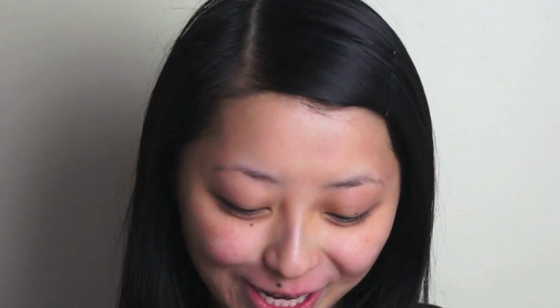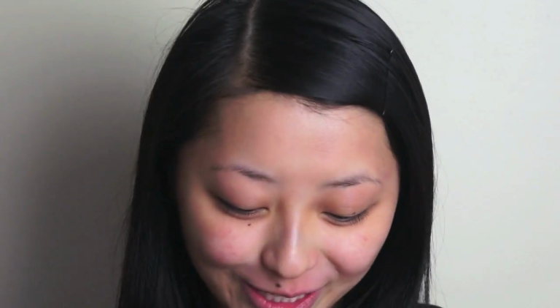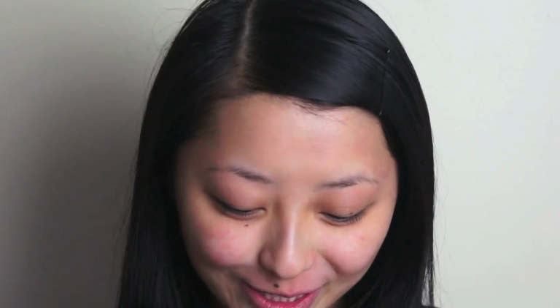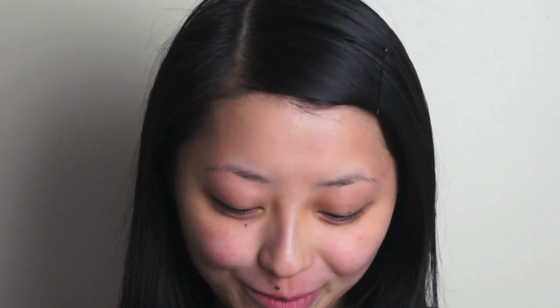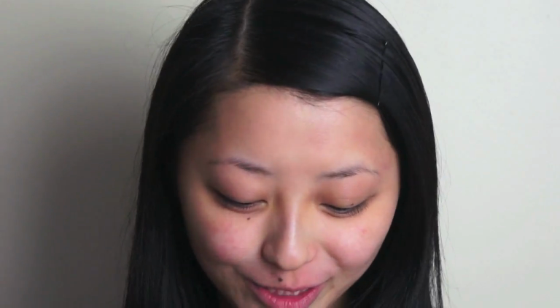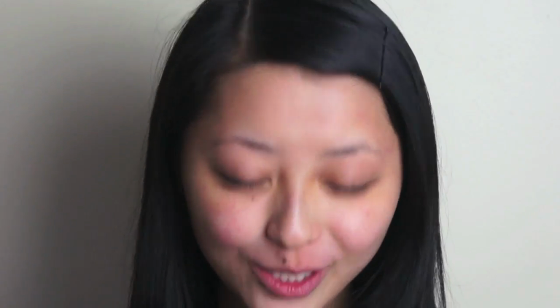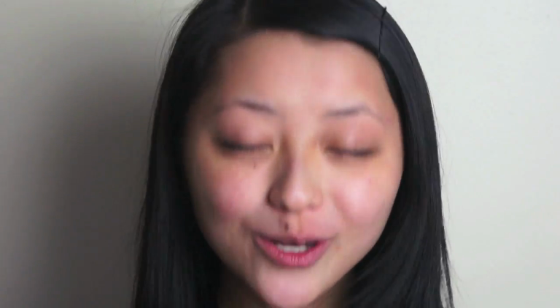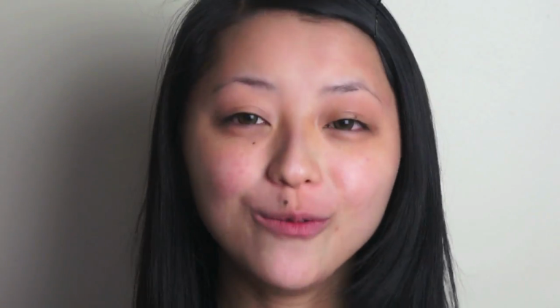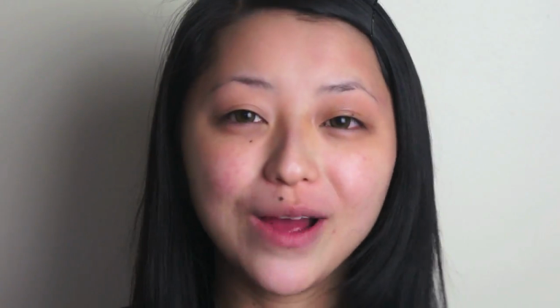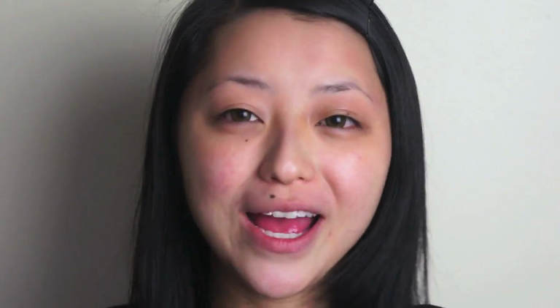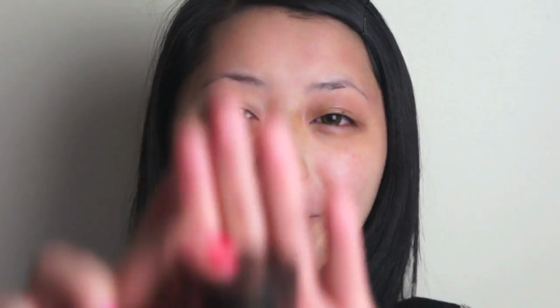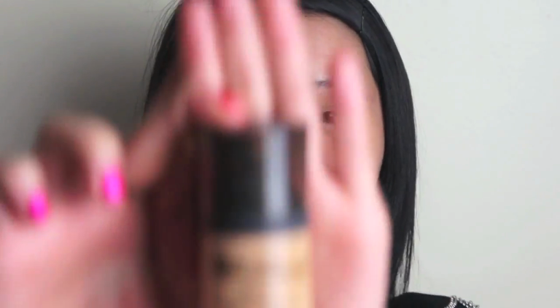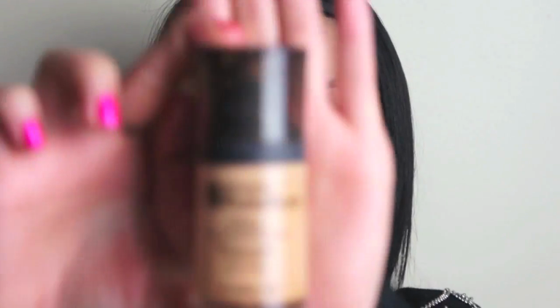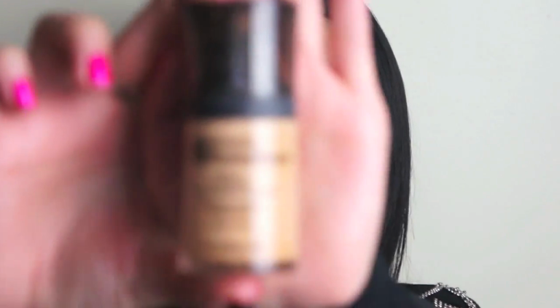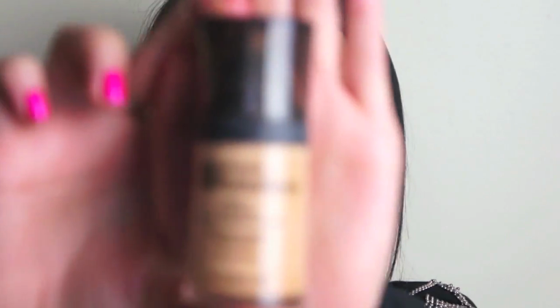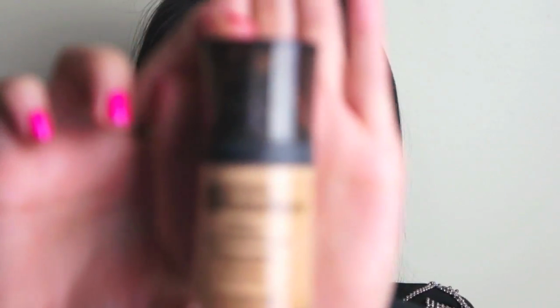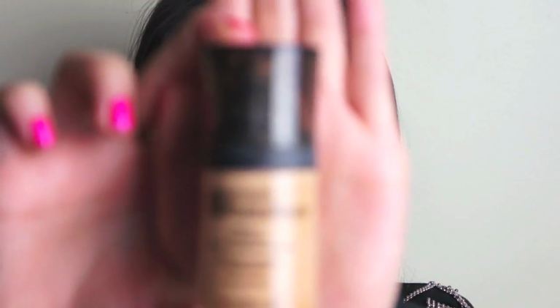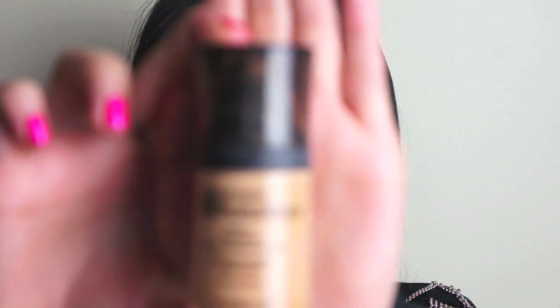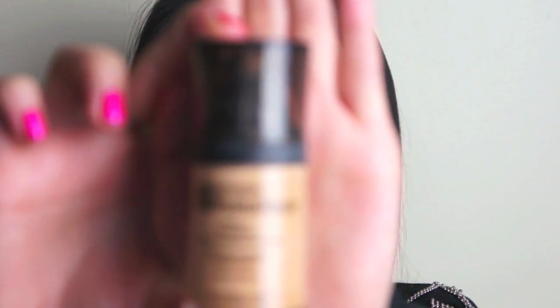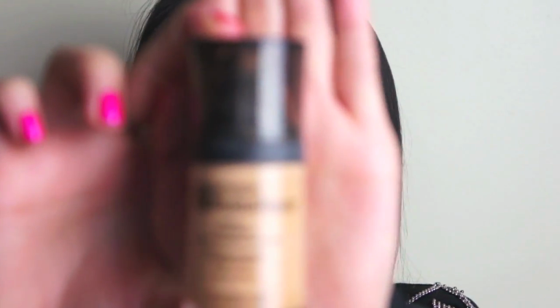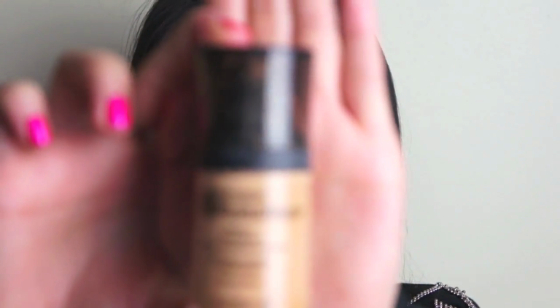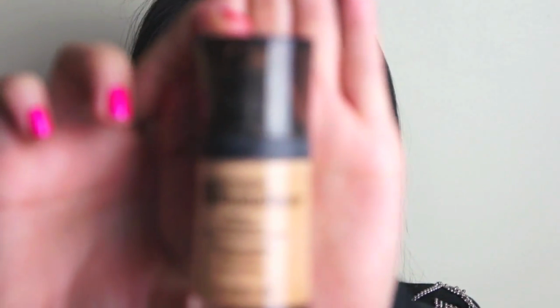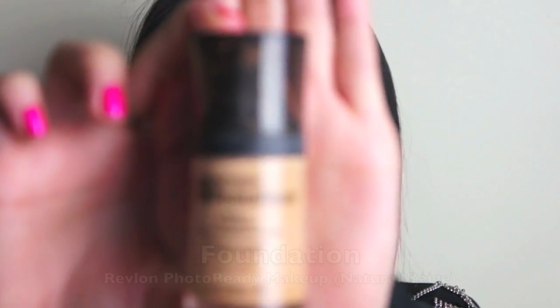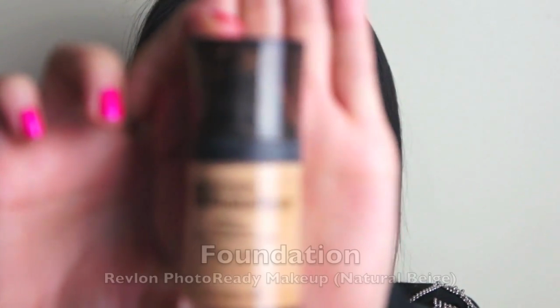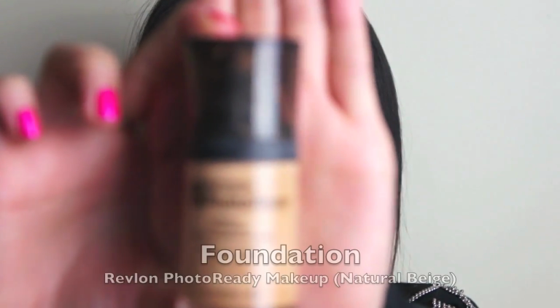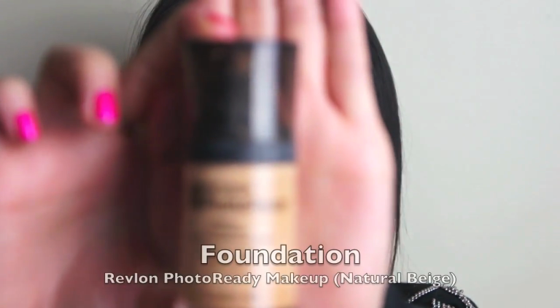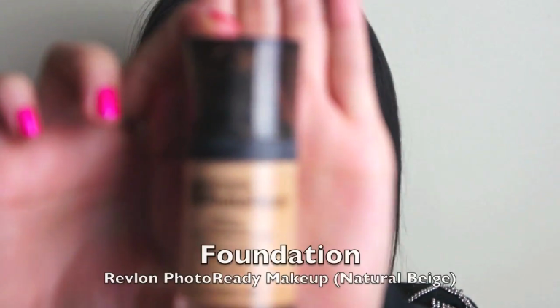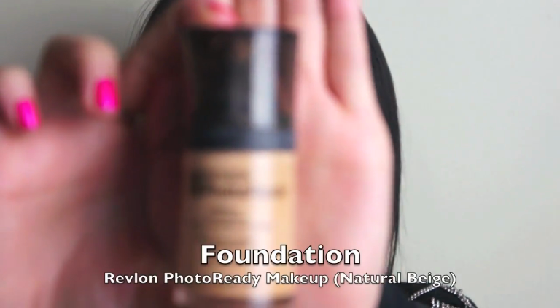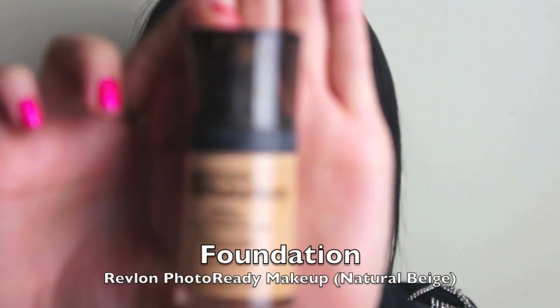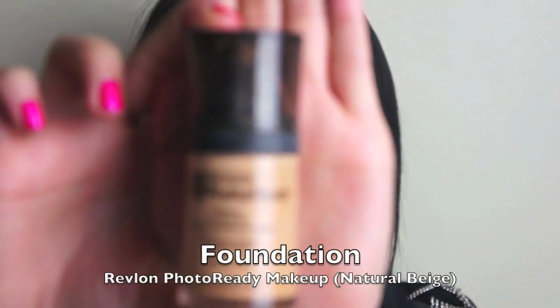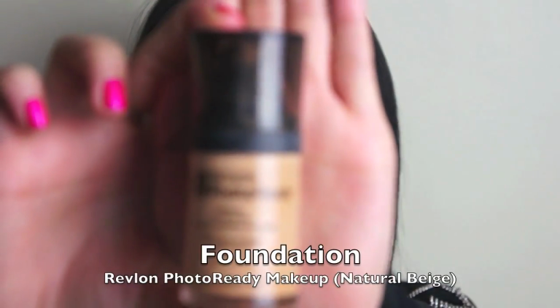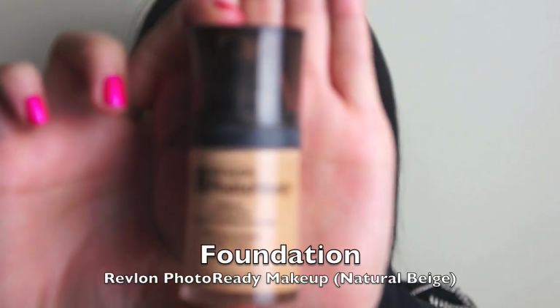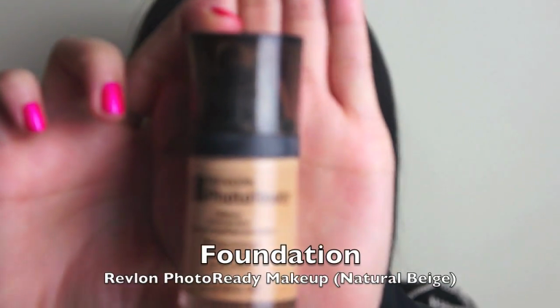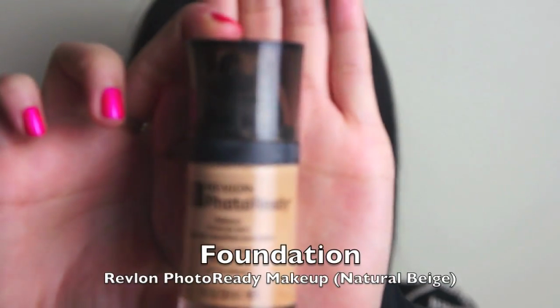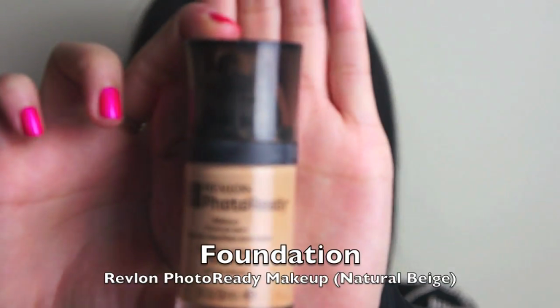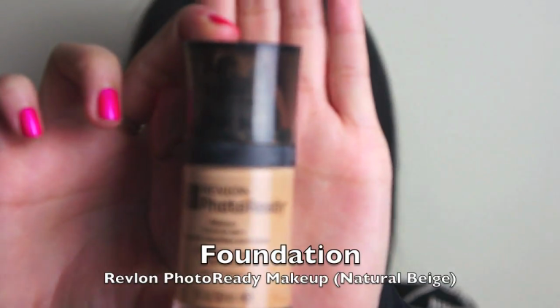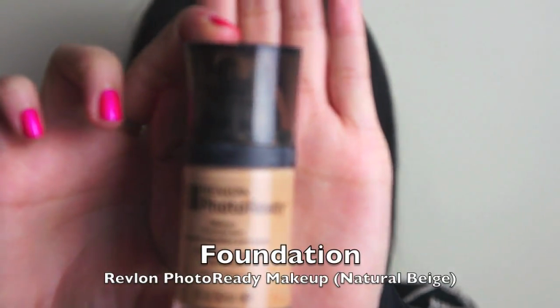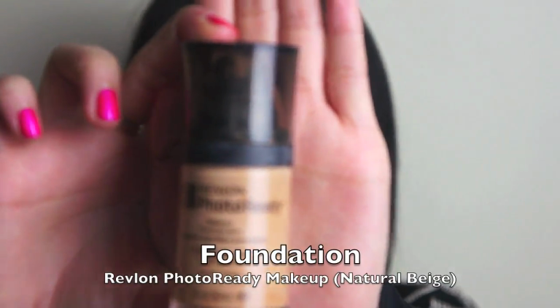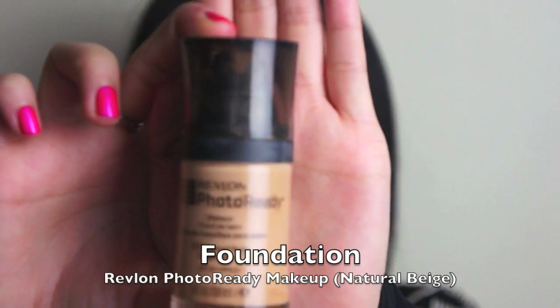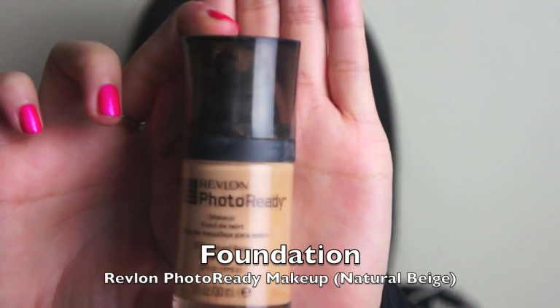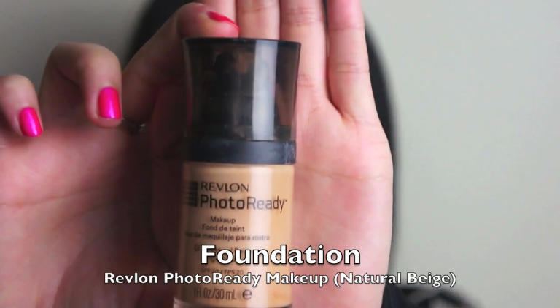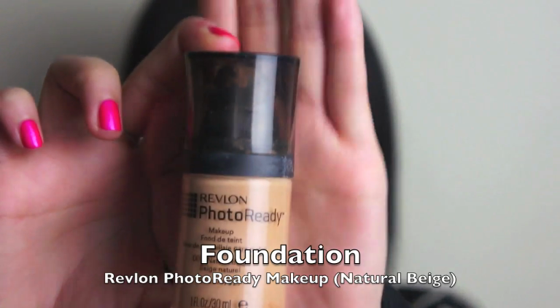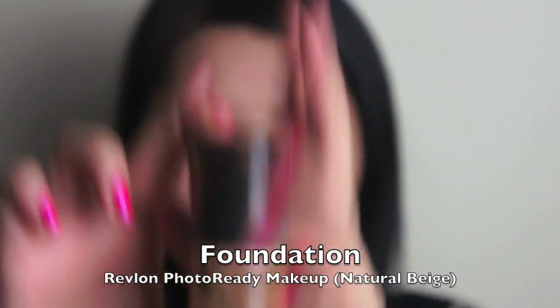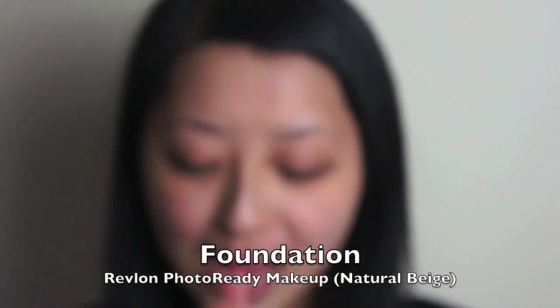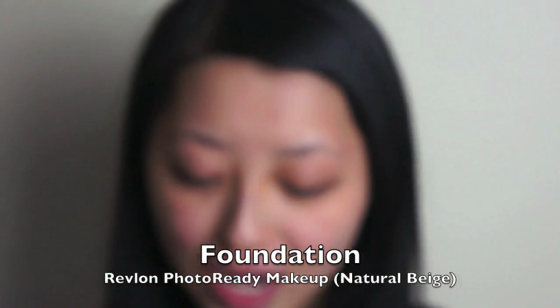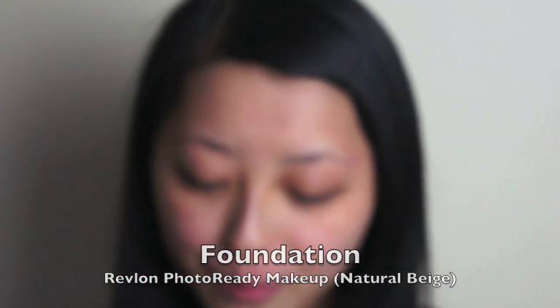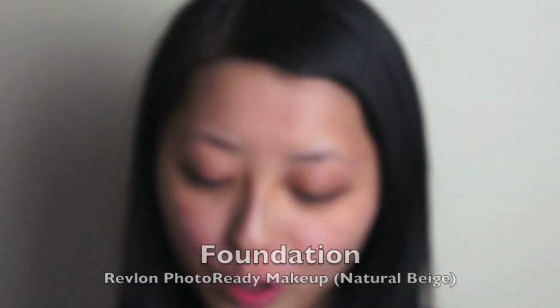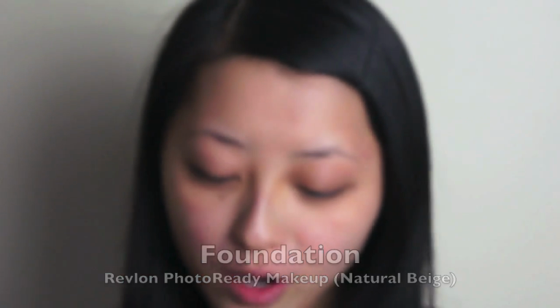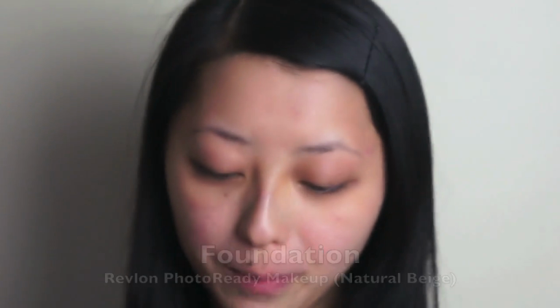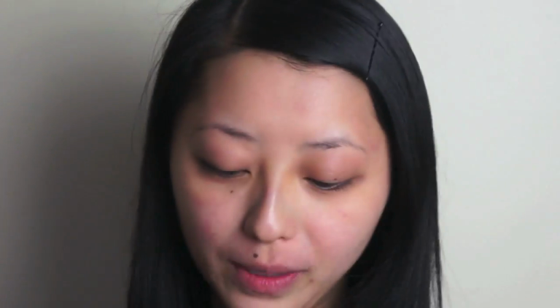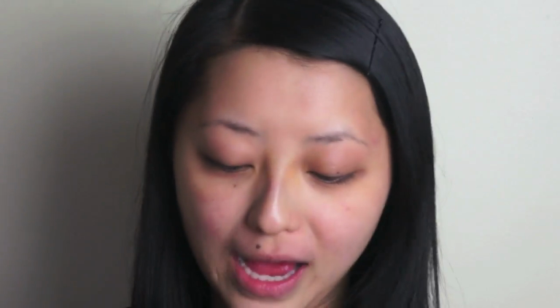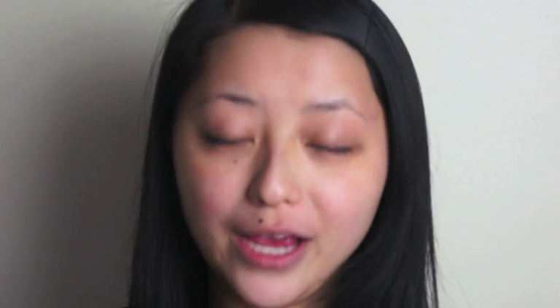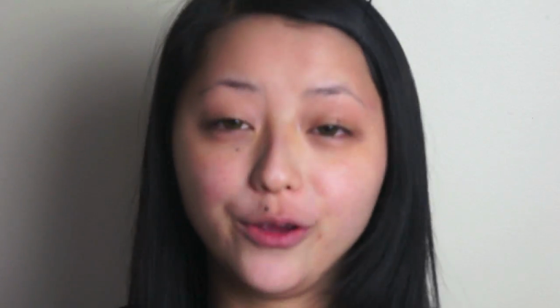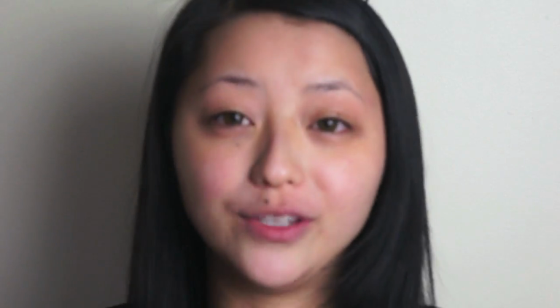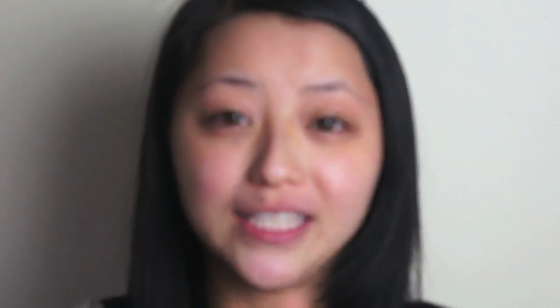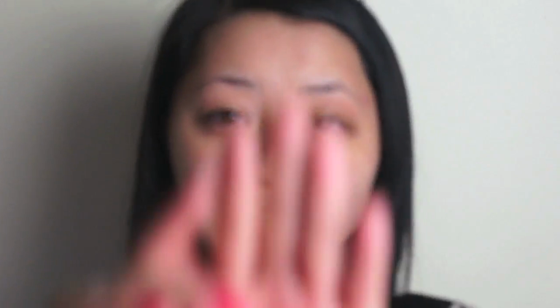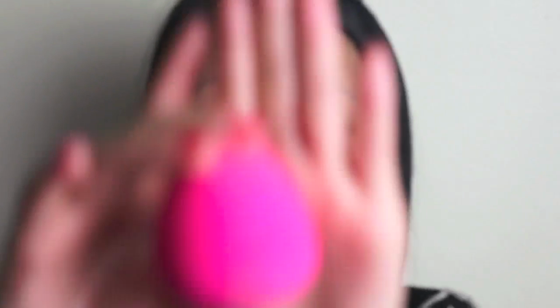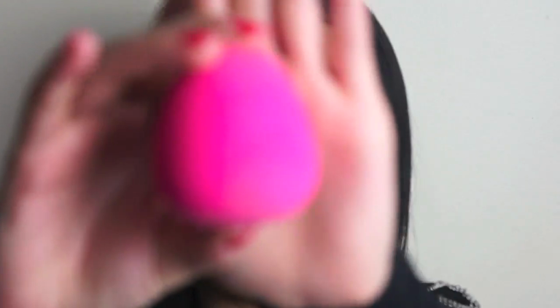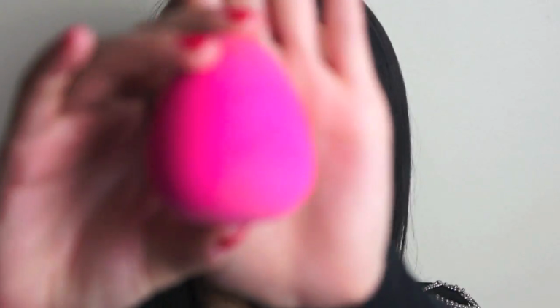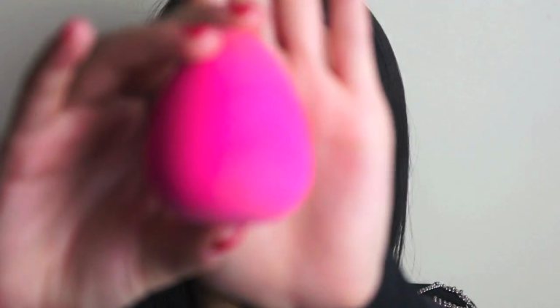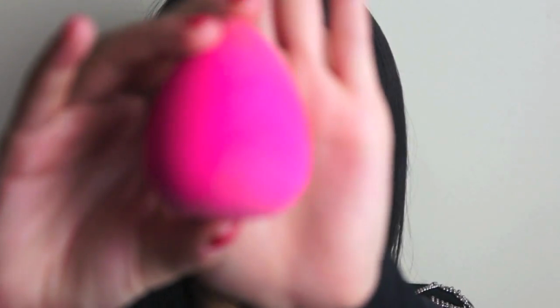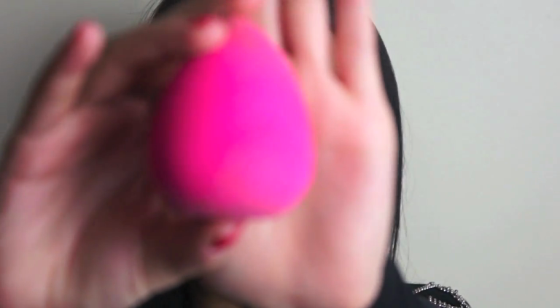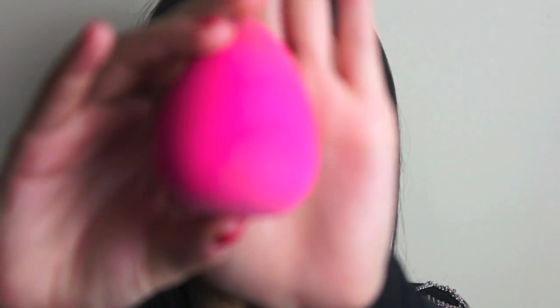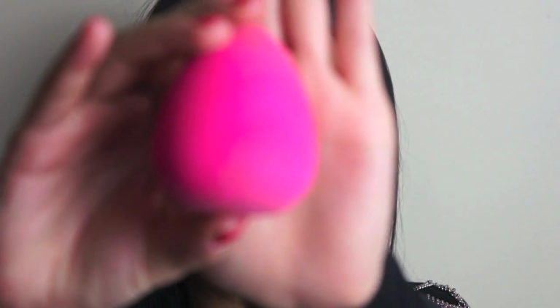So I'm just going to use my Revlon Photo Ready Foundation in Natural Beige, and I'm going to apply it using a damp beauty blender.